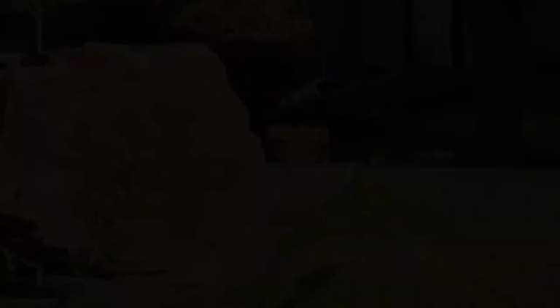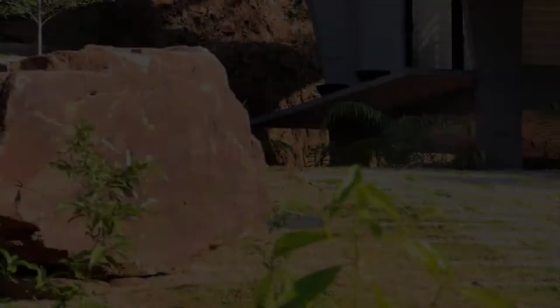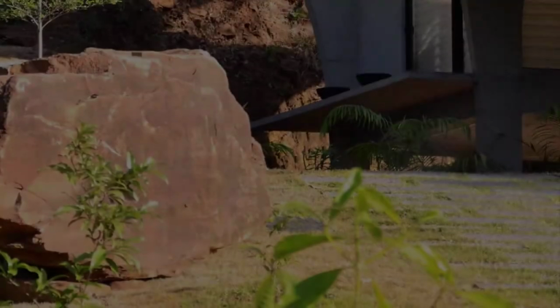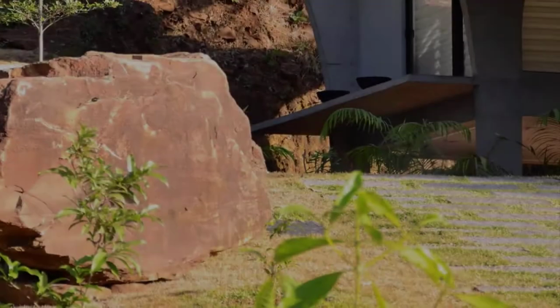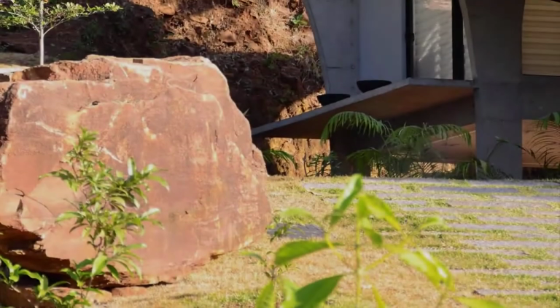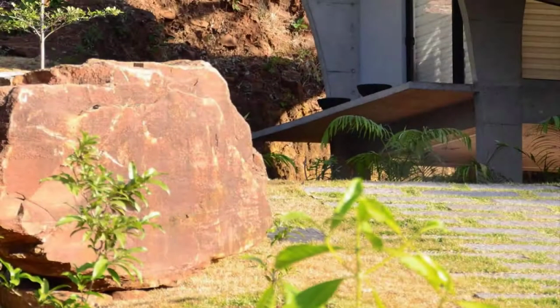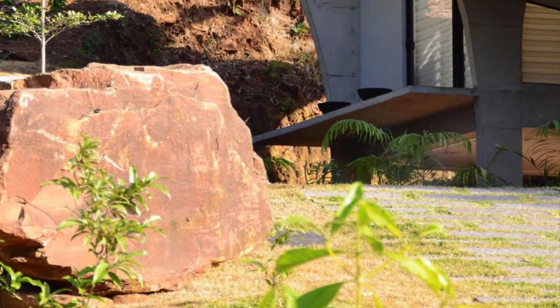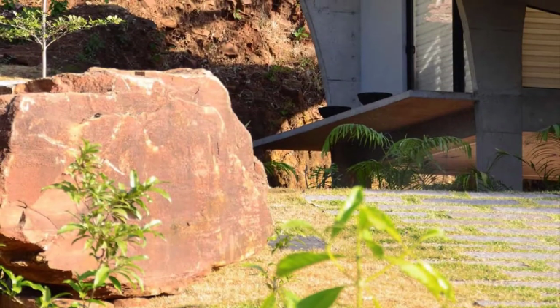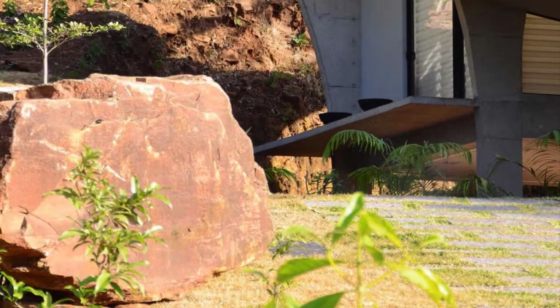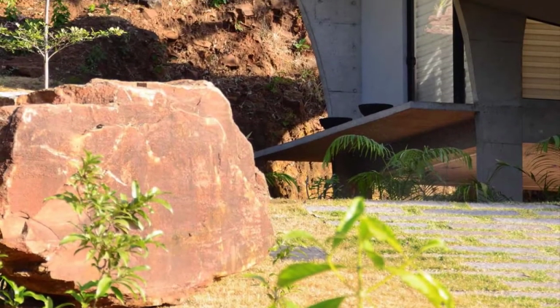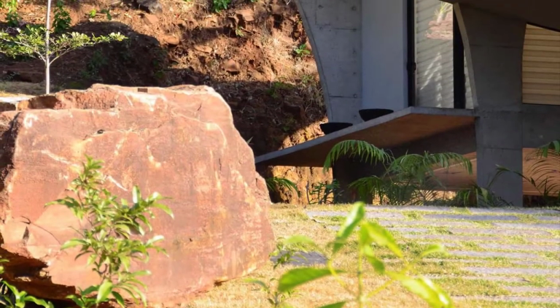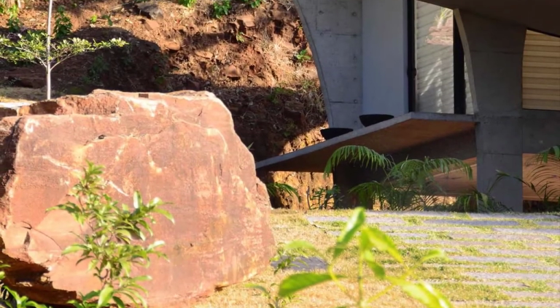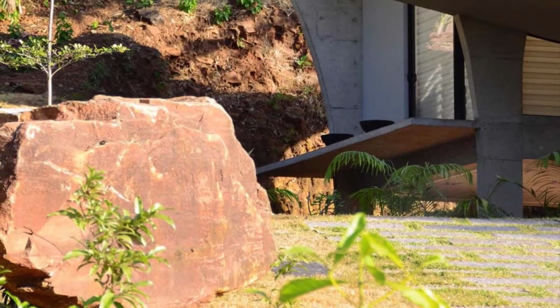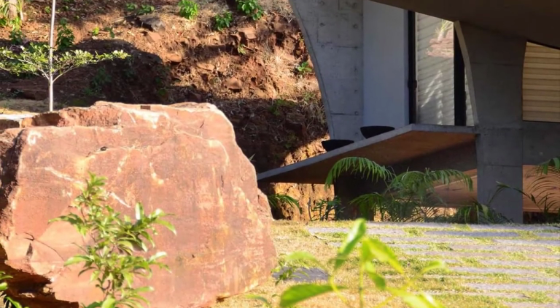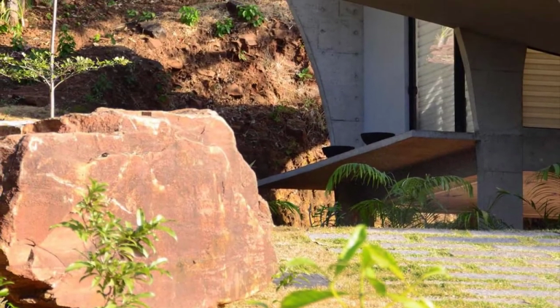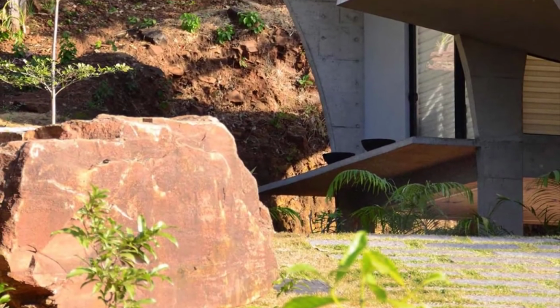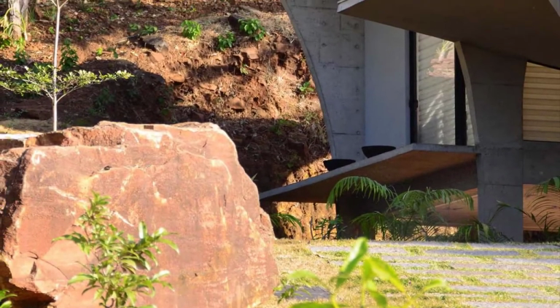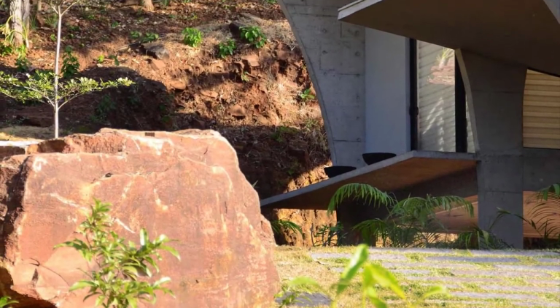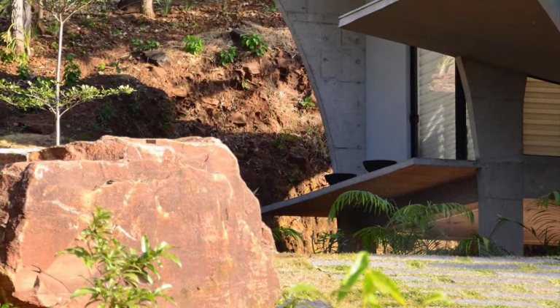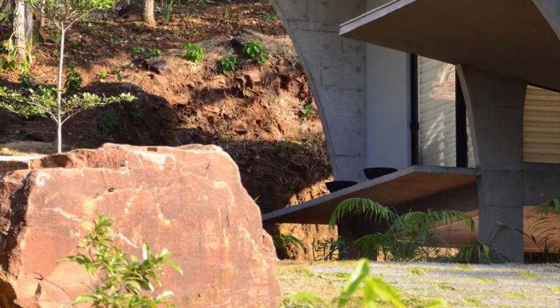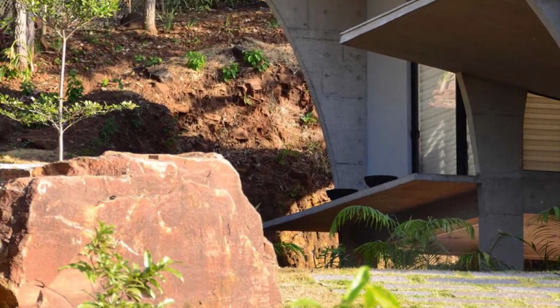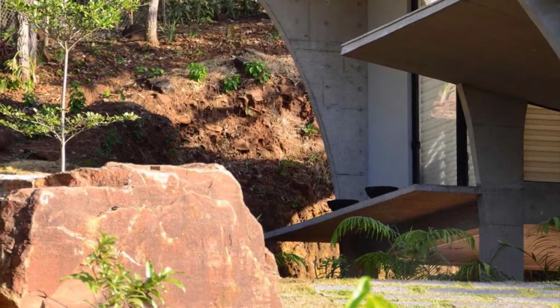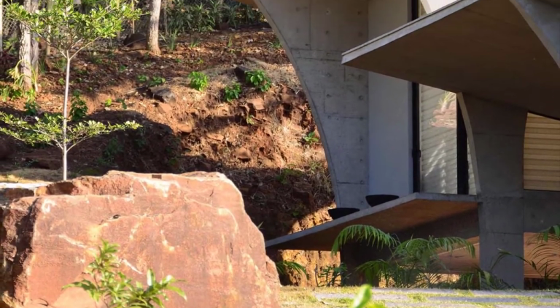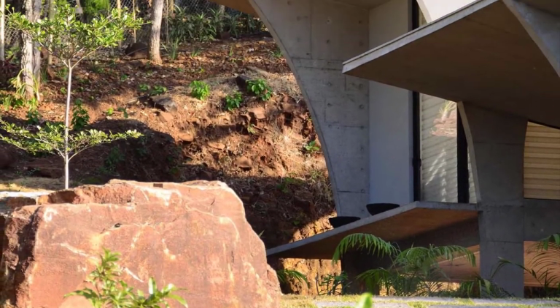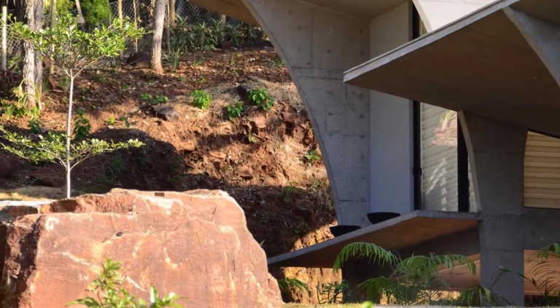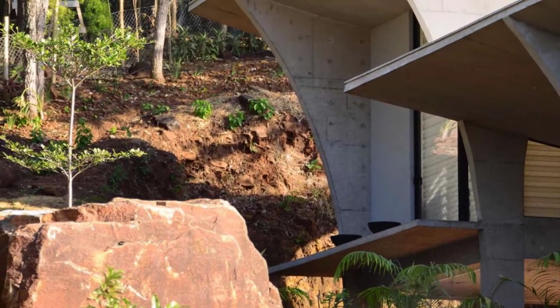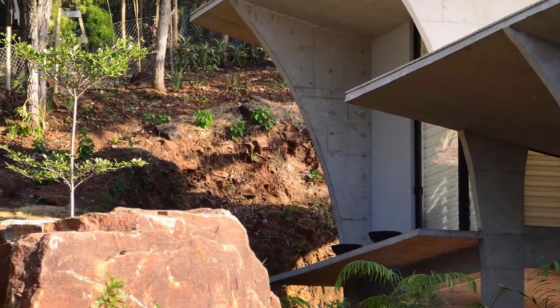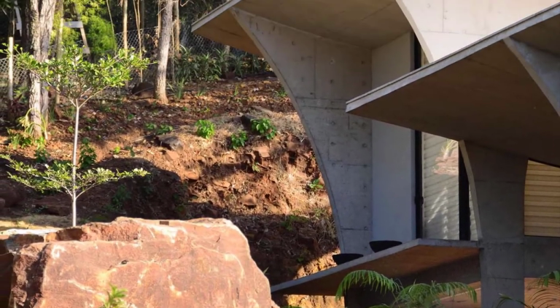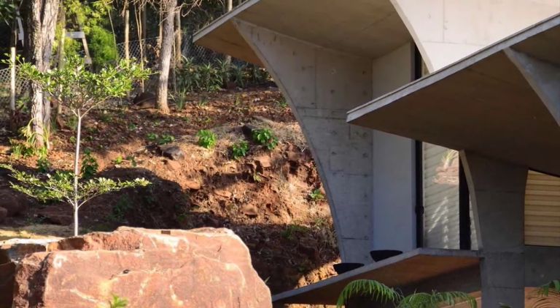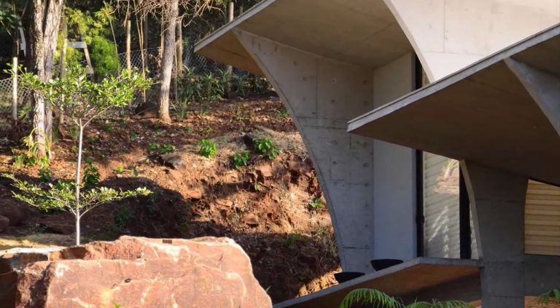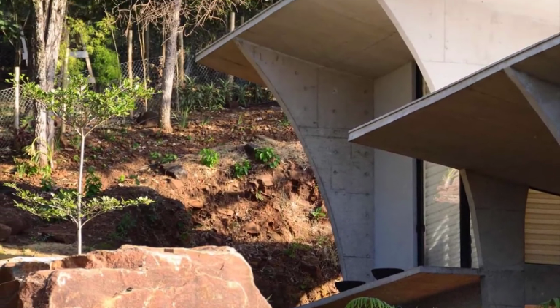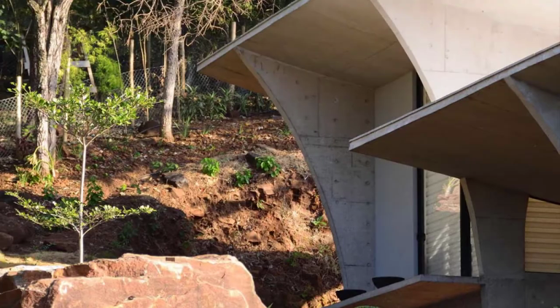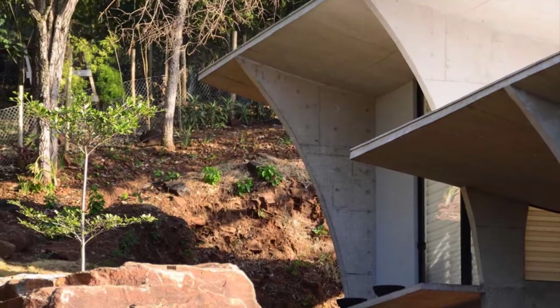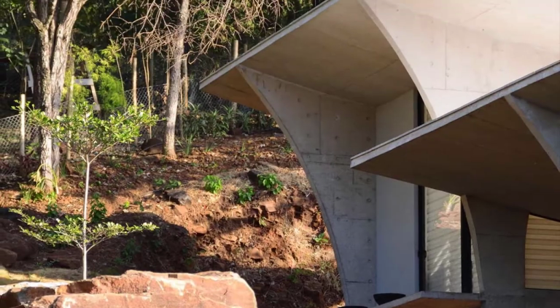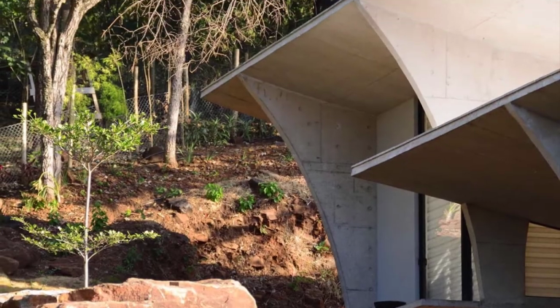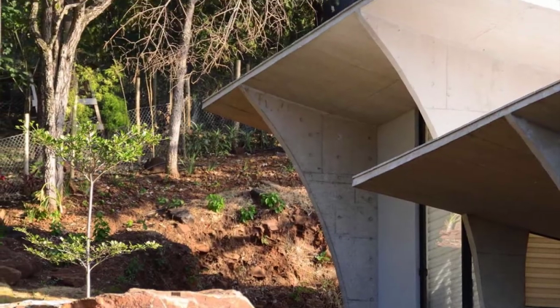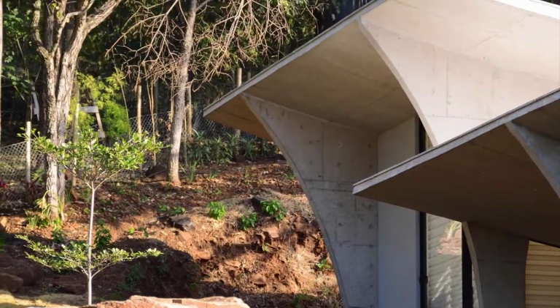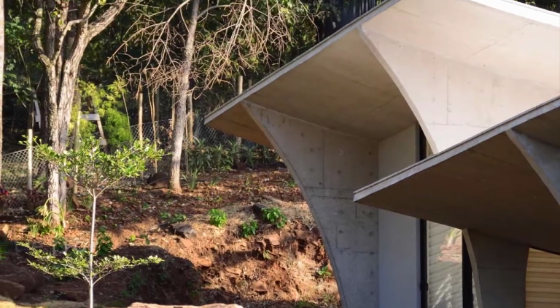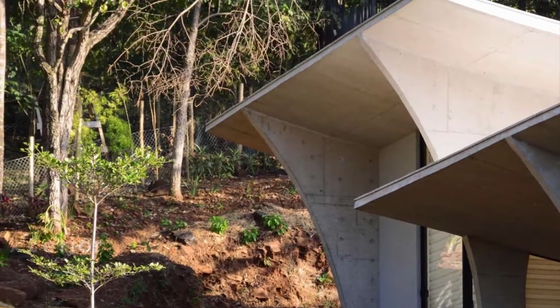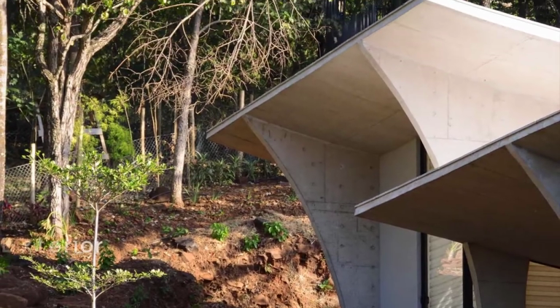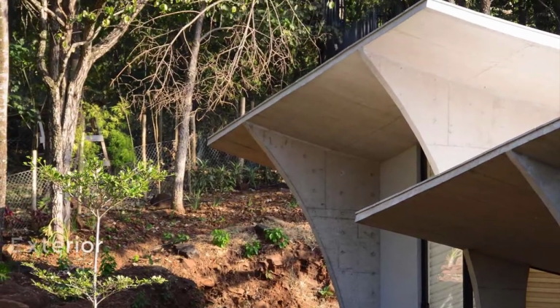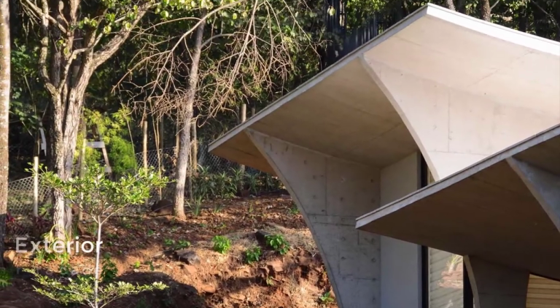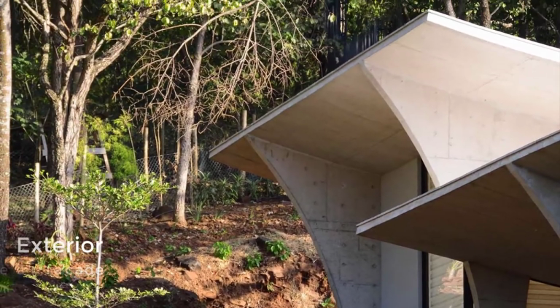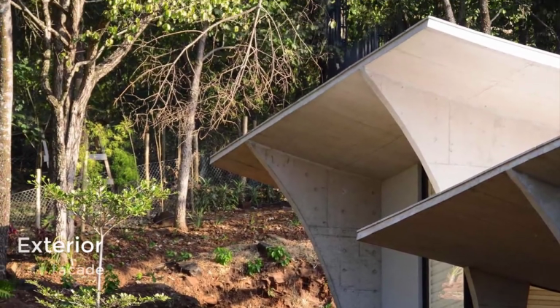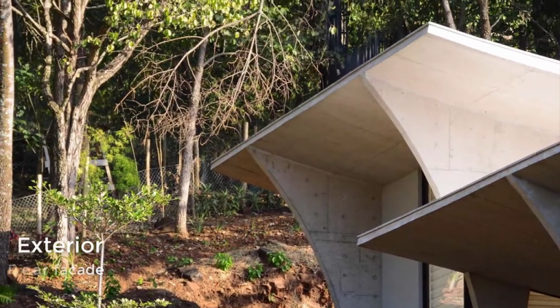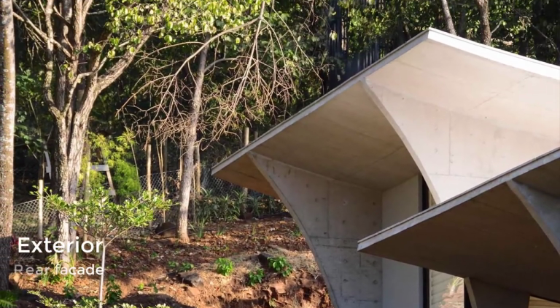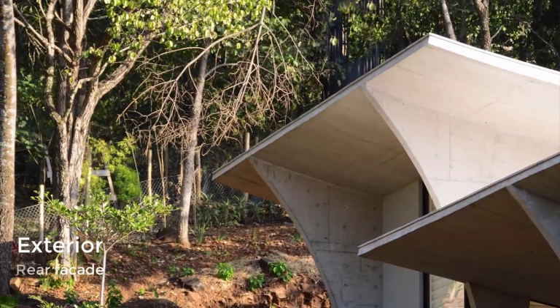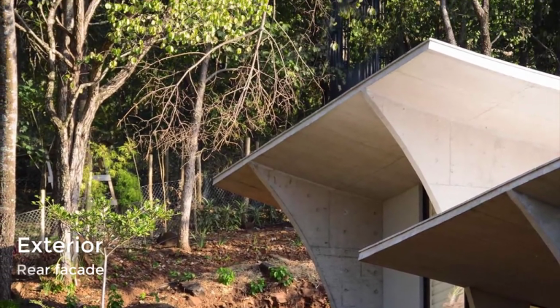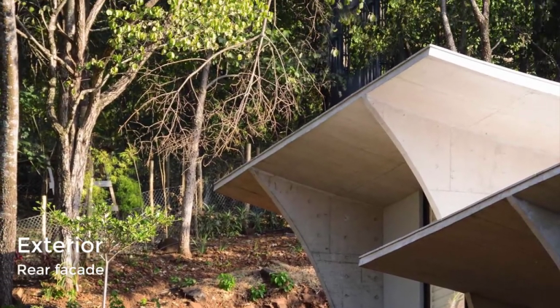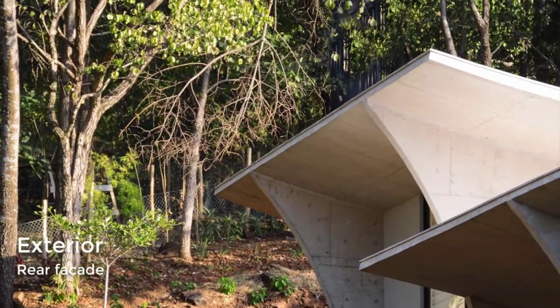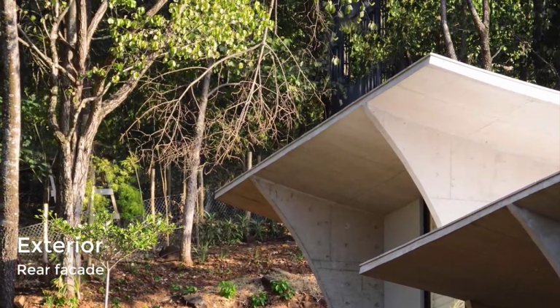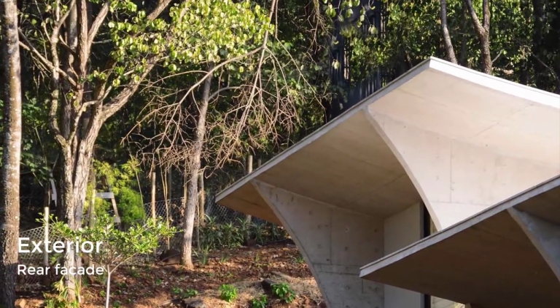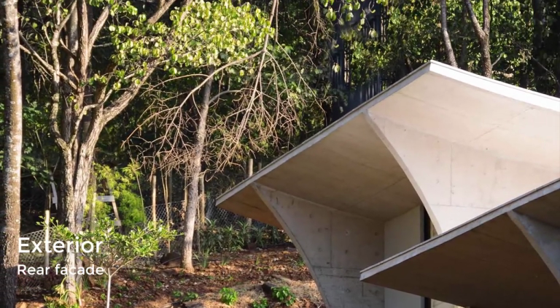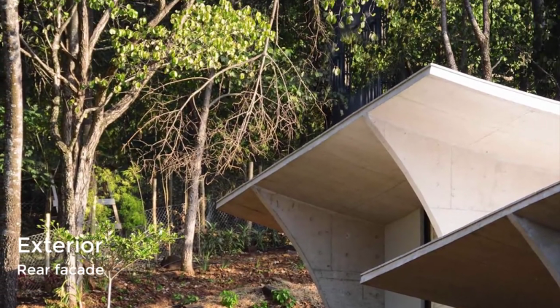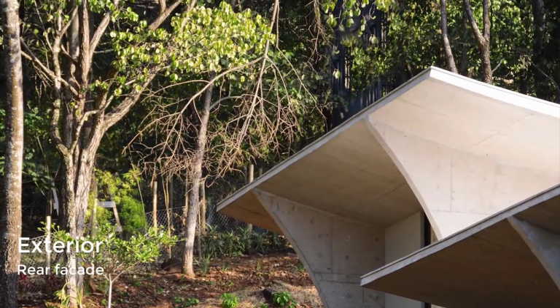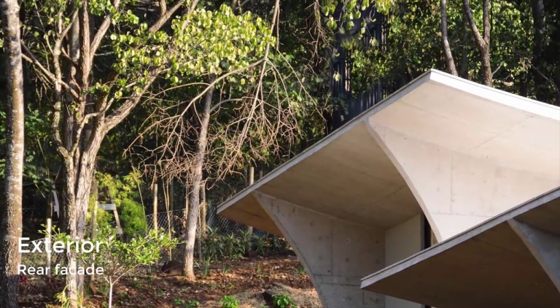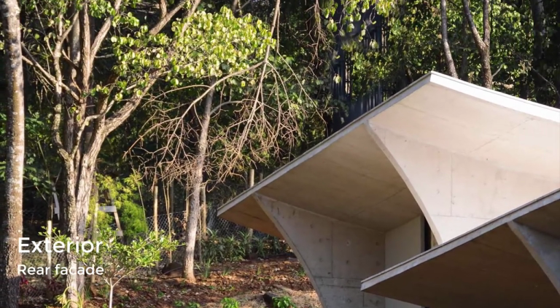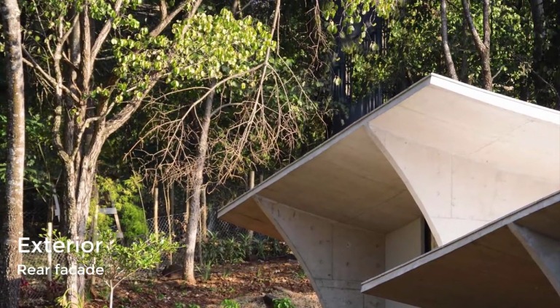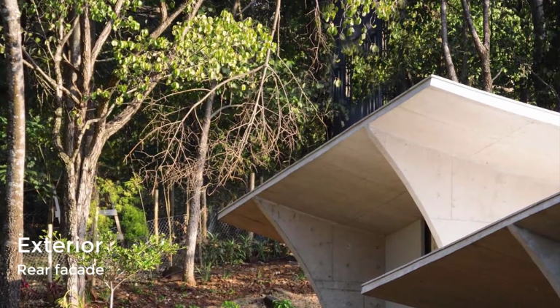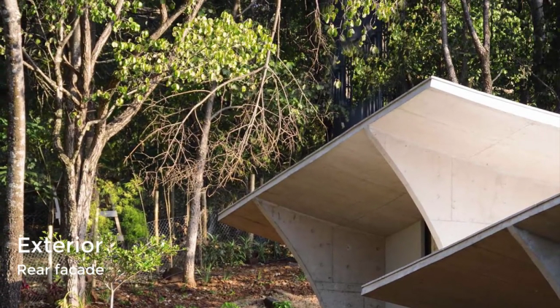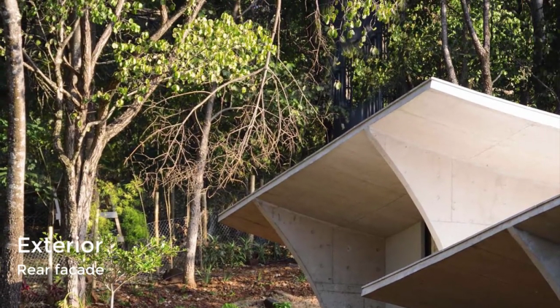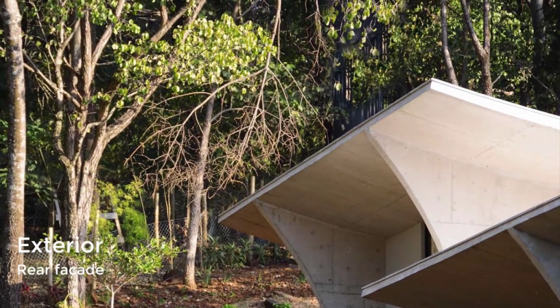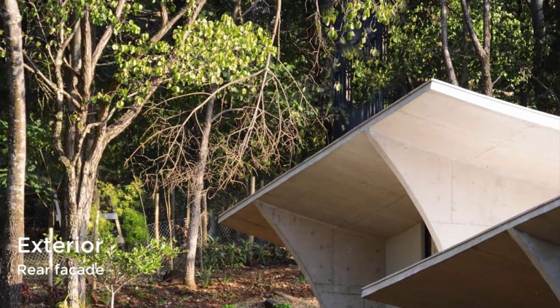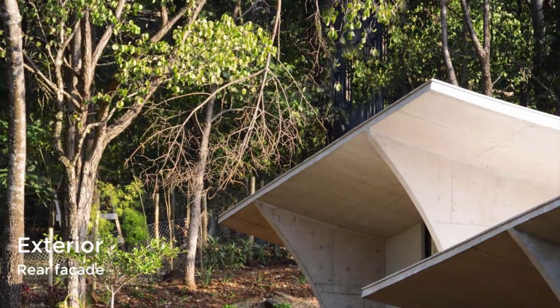The home features numerous arches, which are especially visible at night as the interior light highlights the curves.